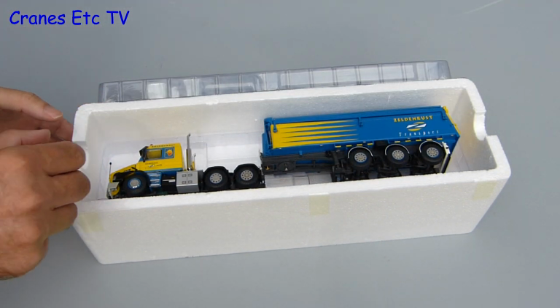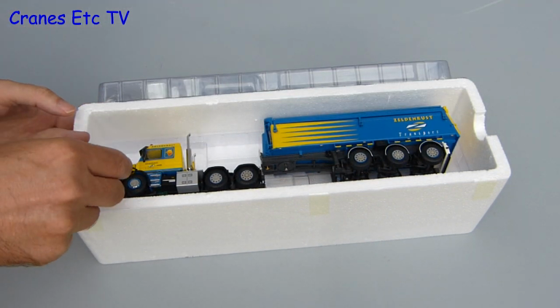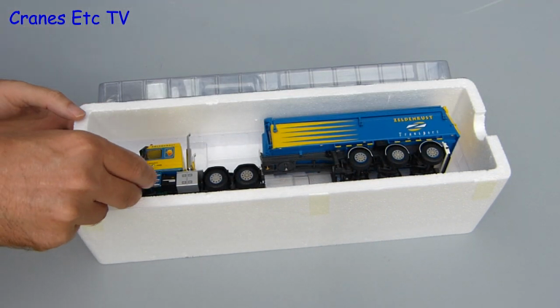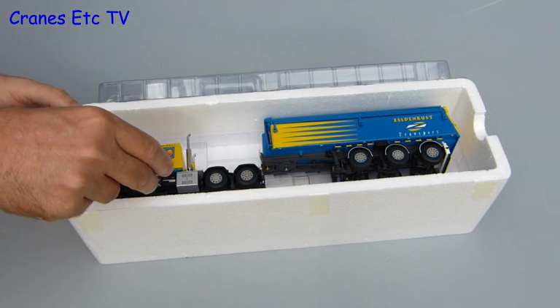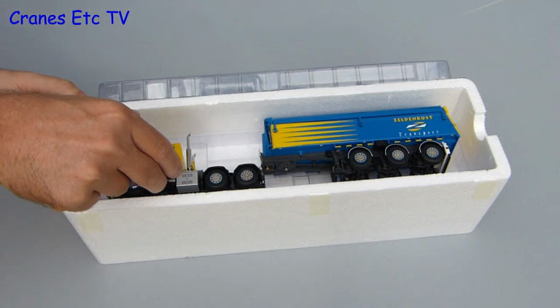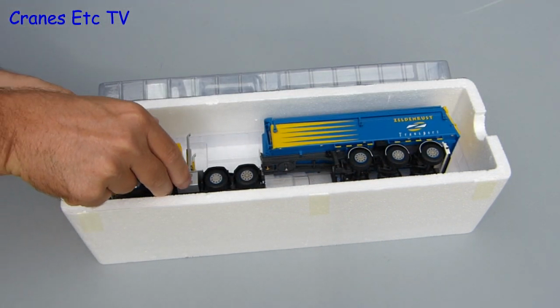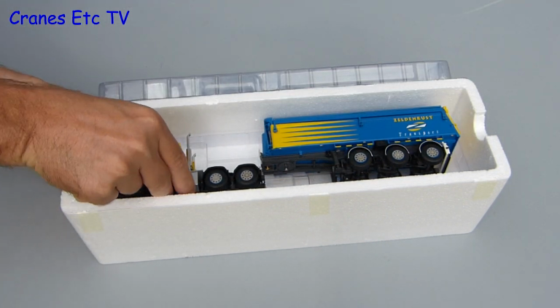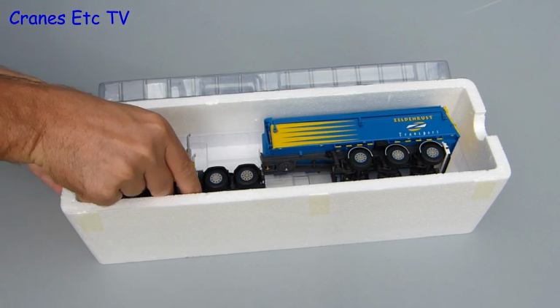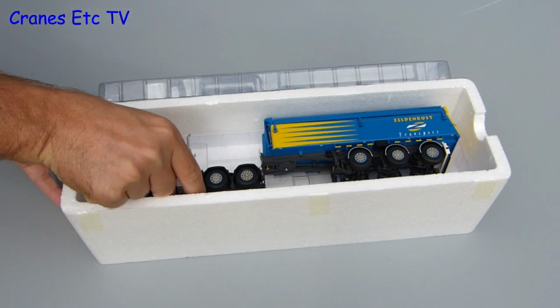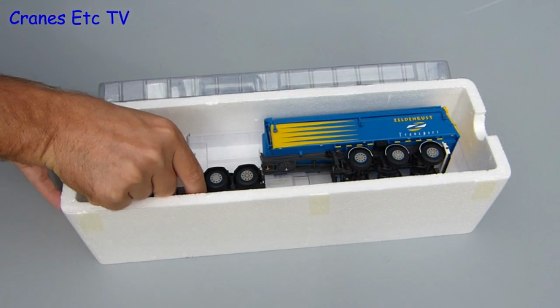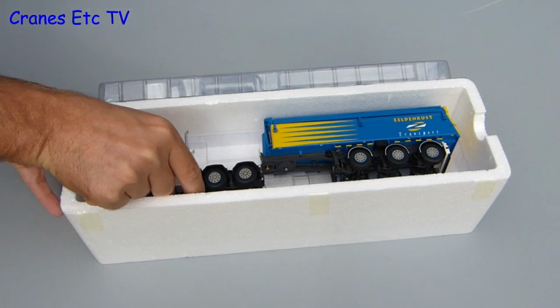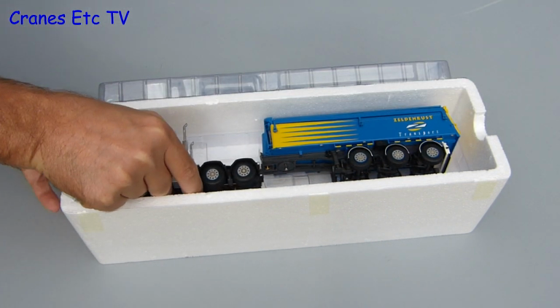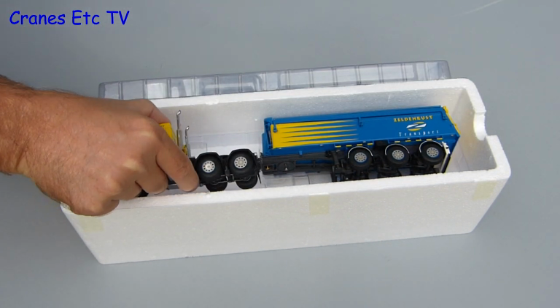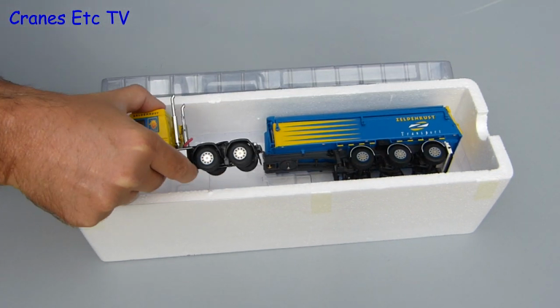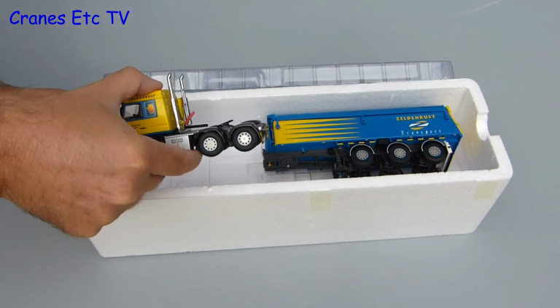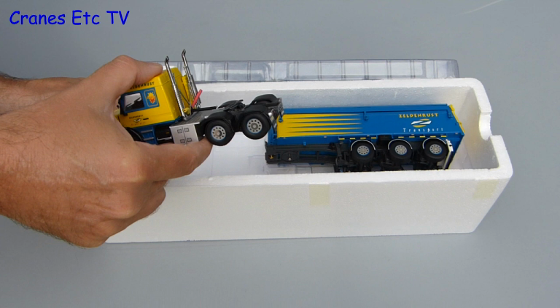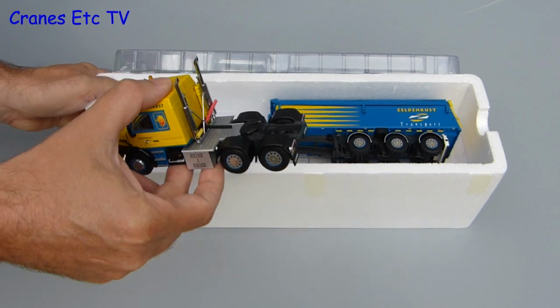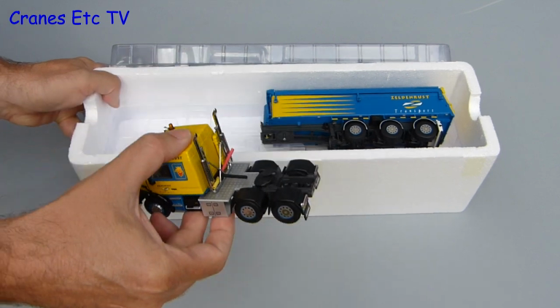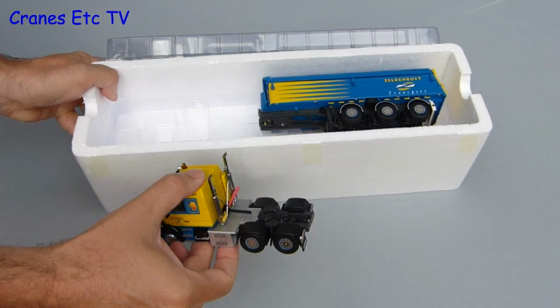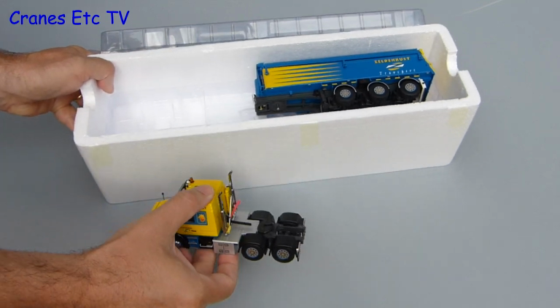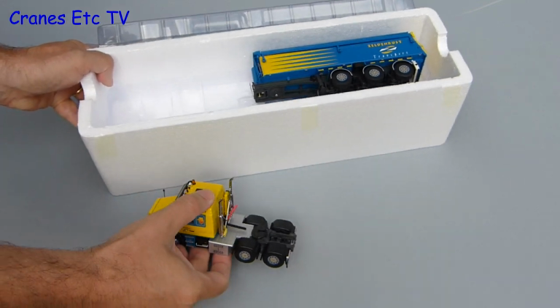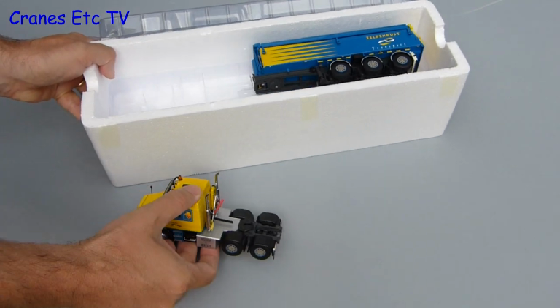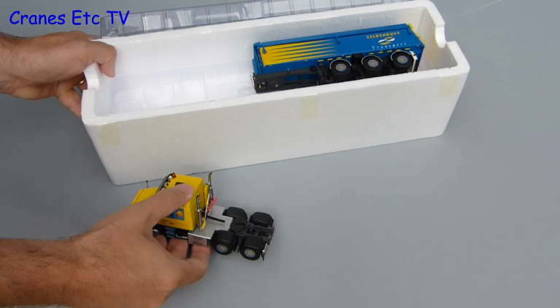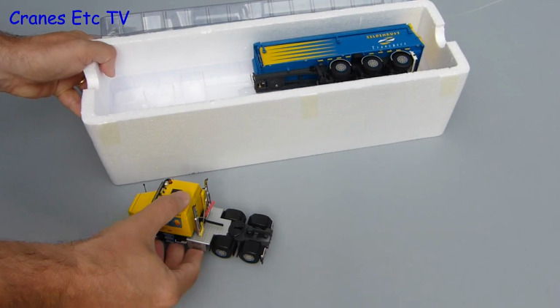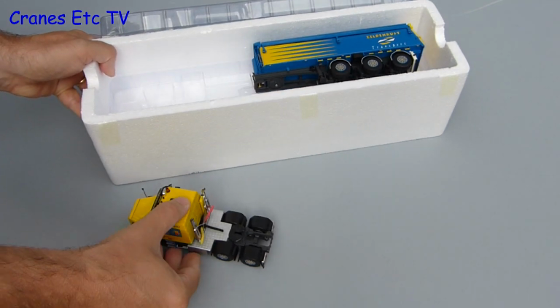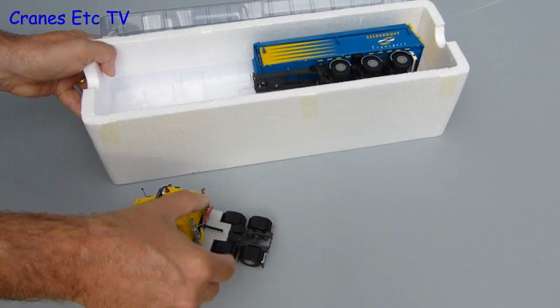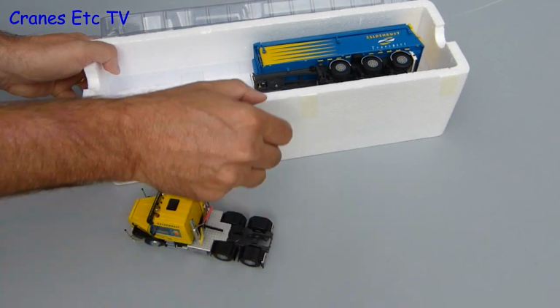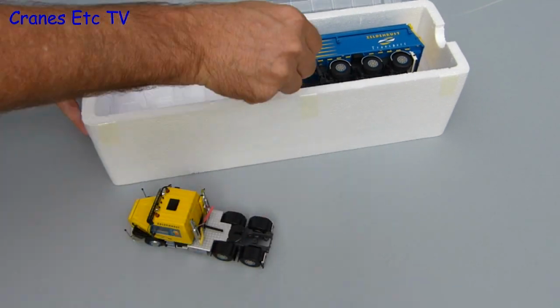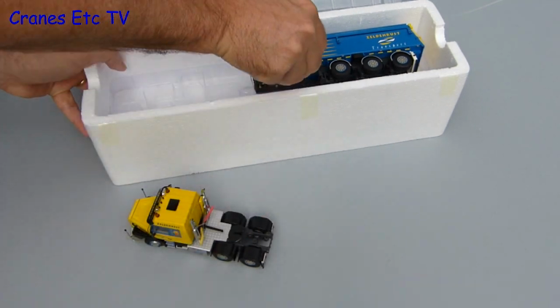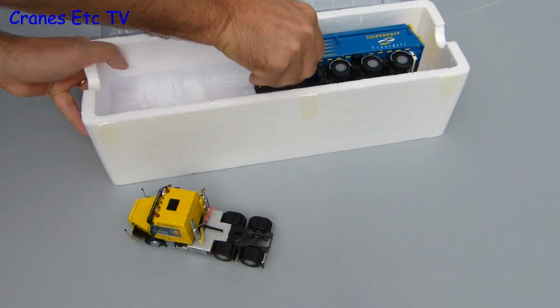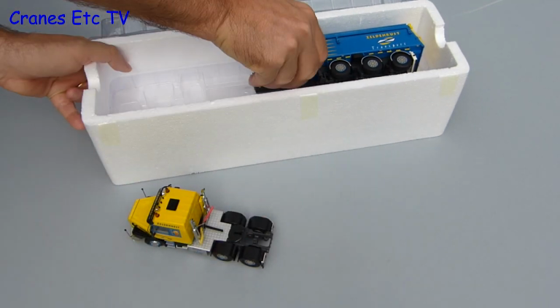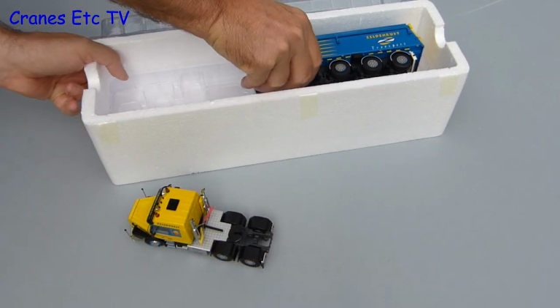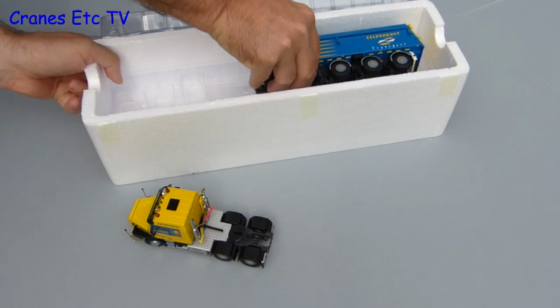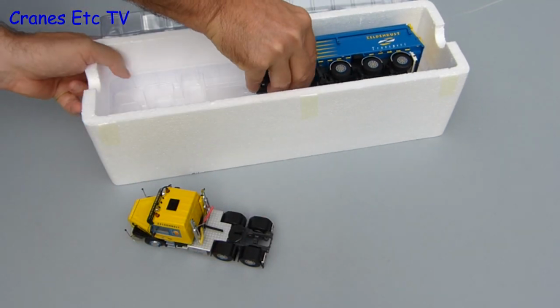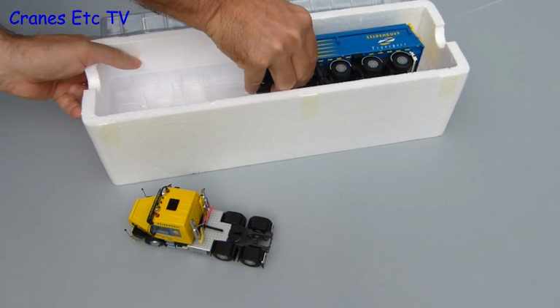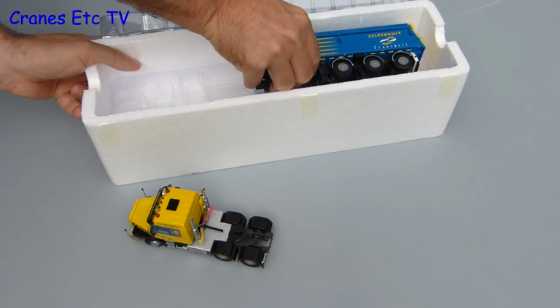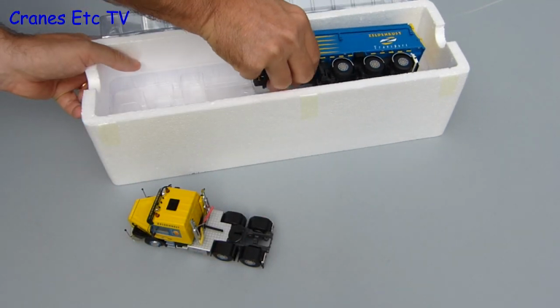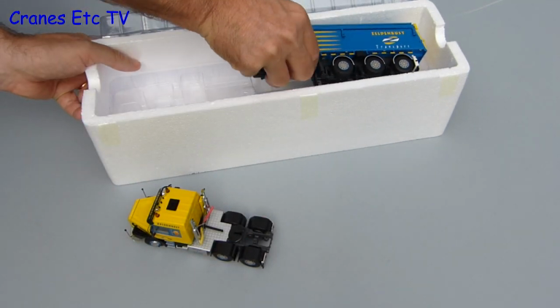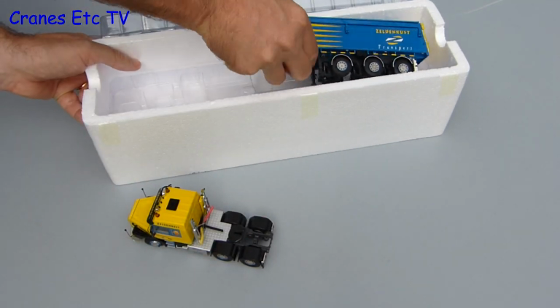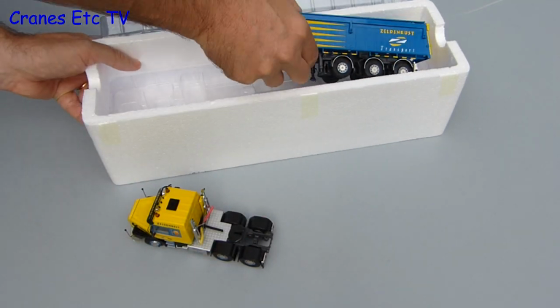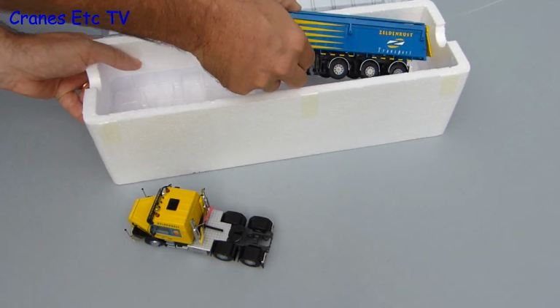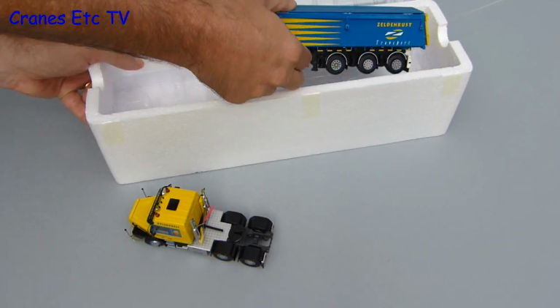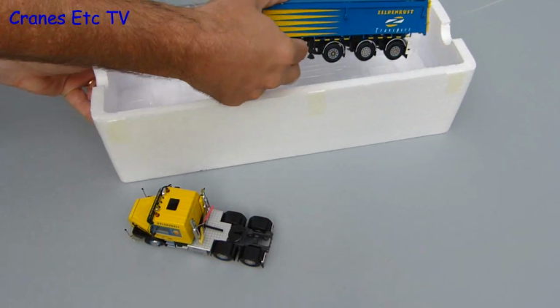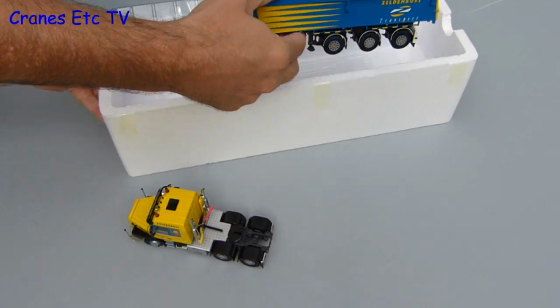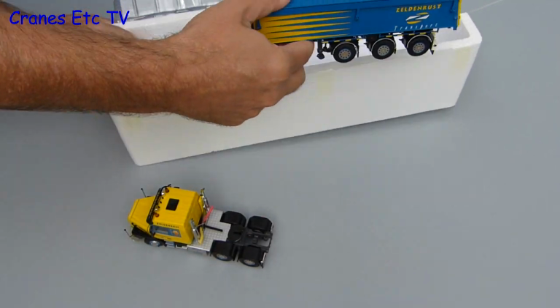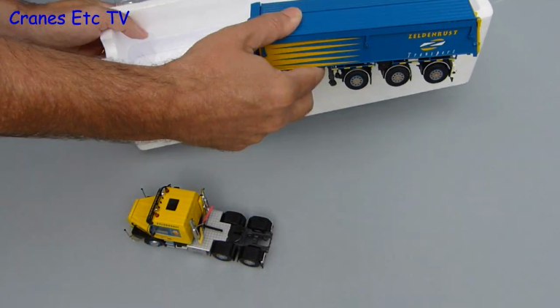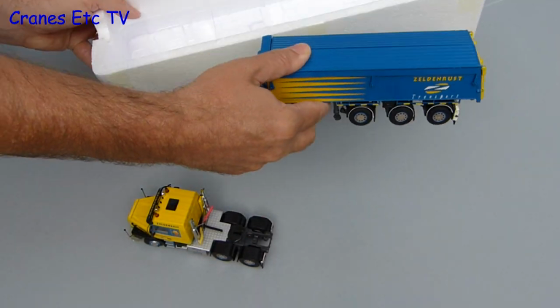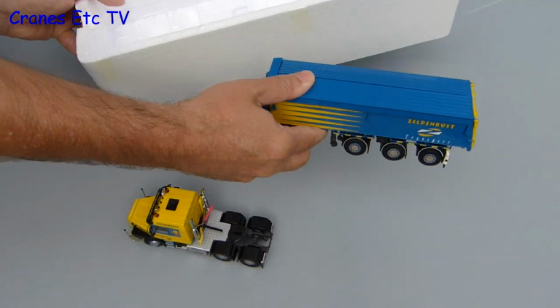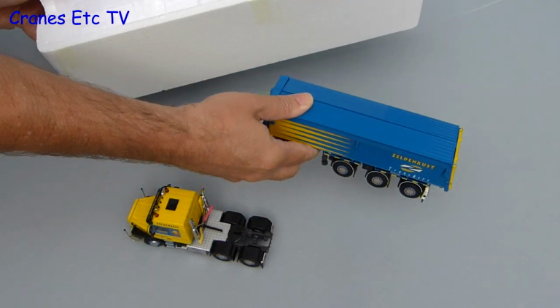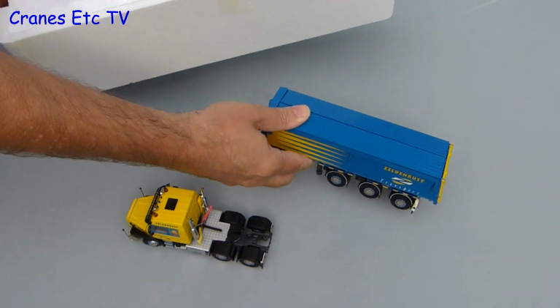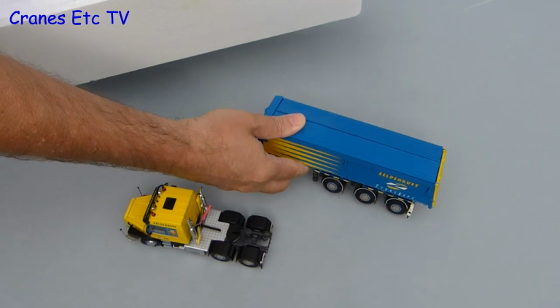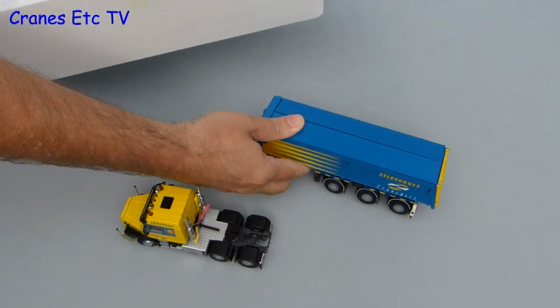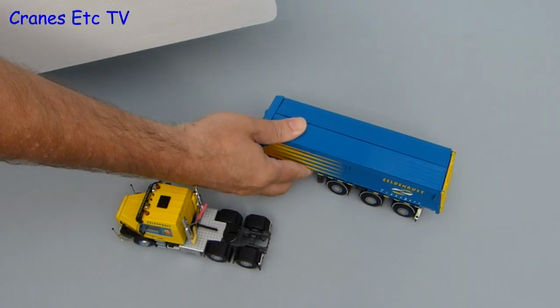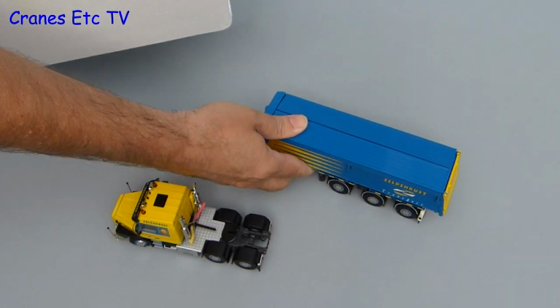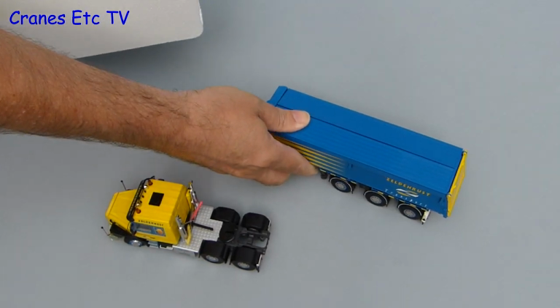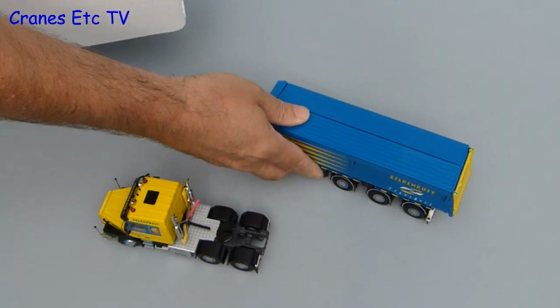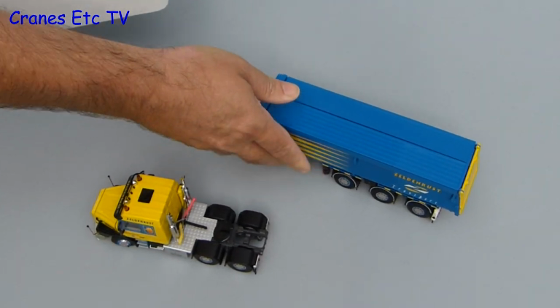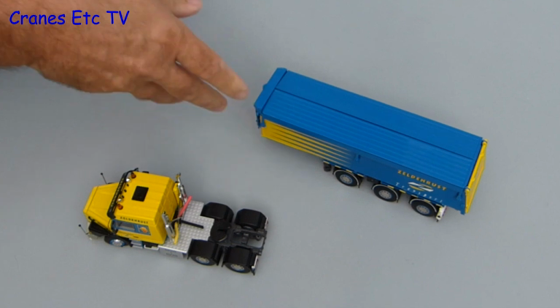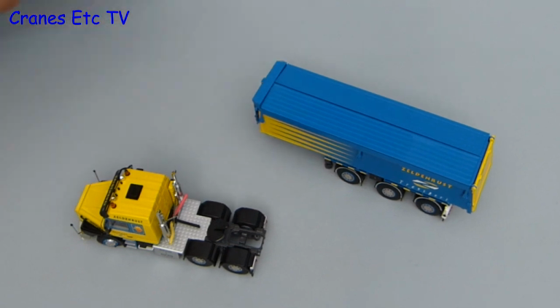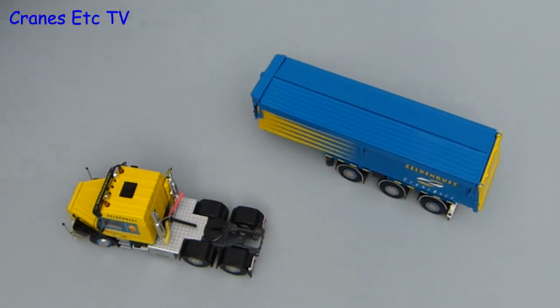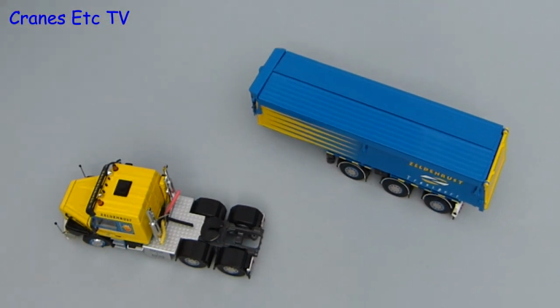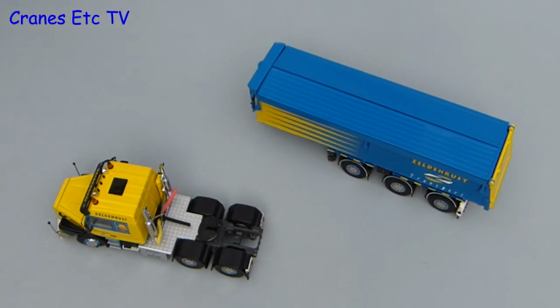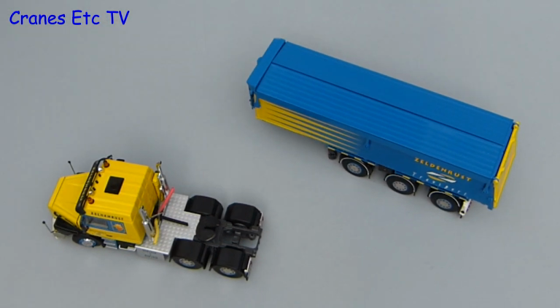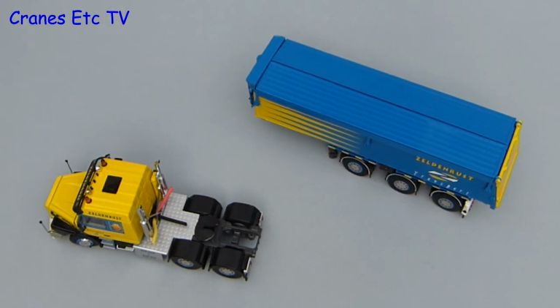To begin with there's no excitement in the packaging — it's the standard WSI box. And there are only two parts to the model: the tractor and the trailer.